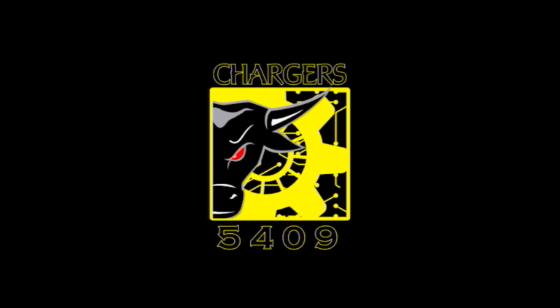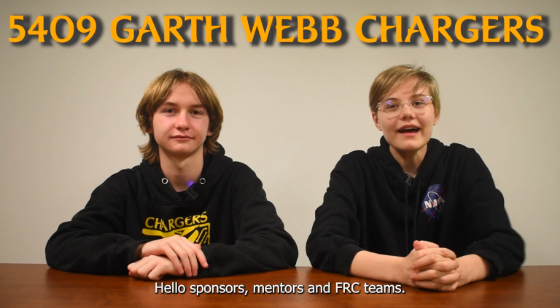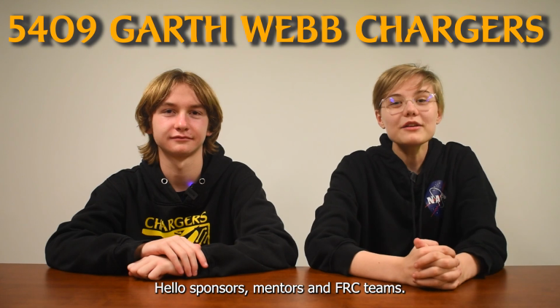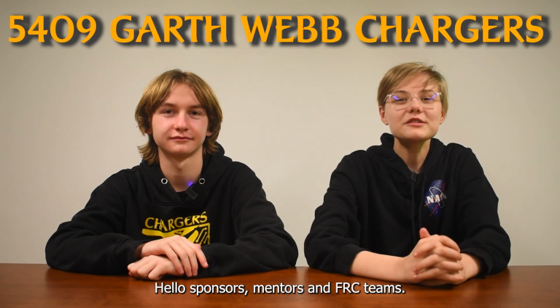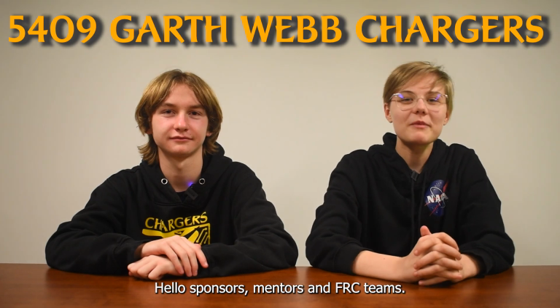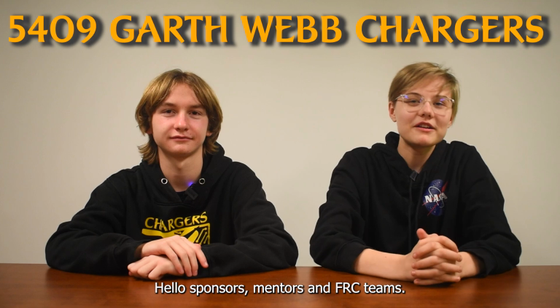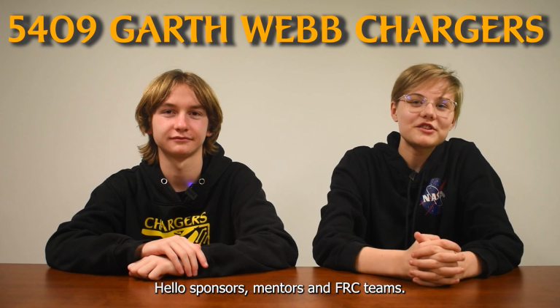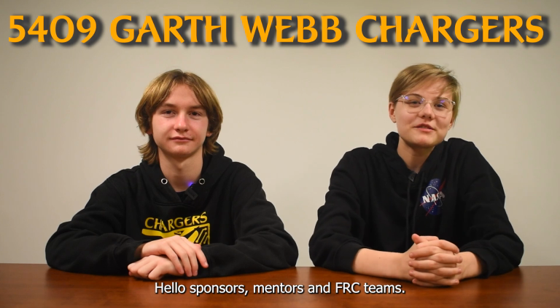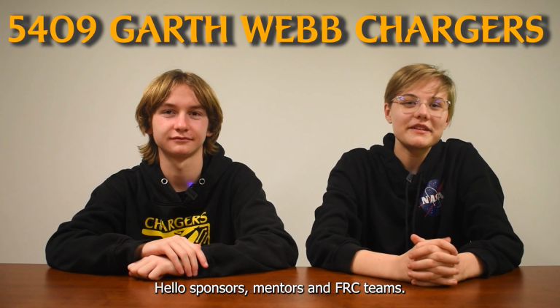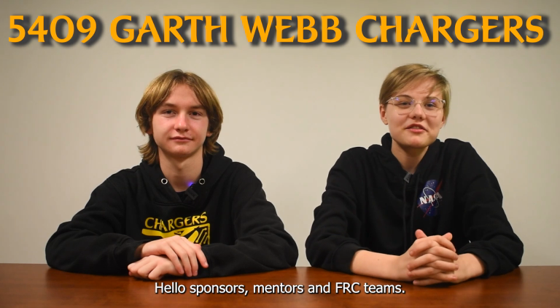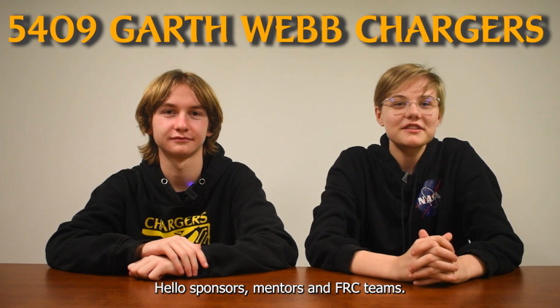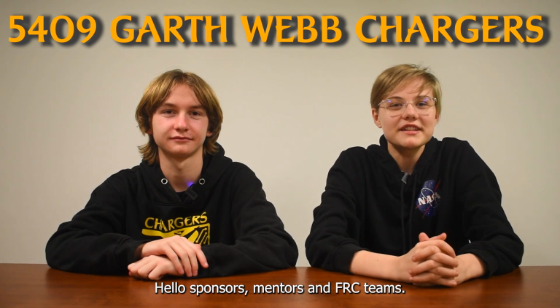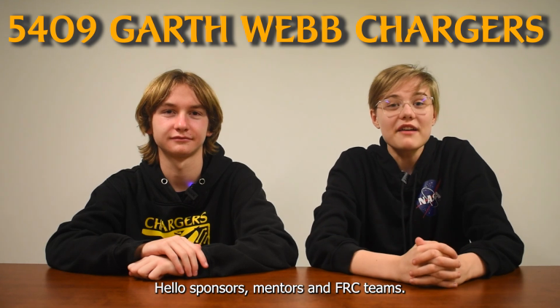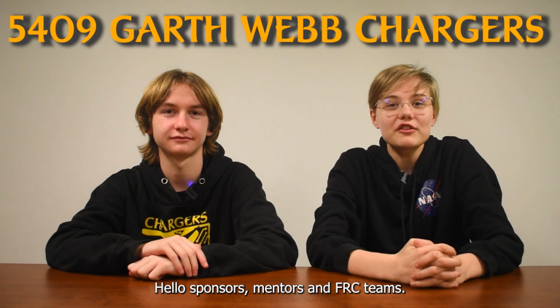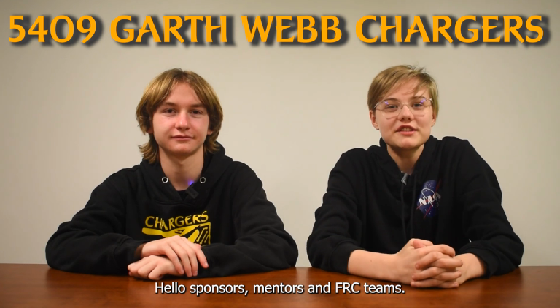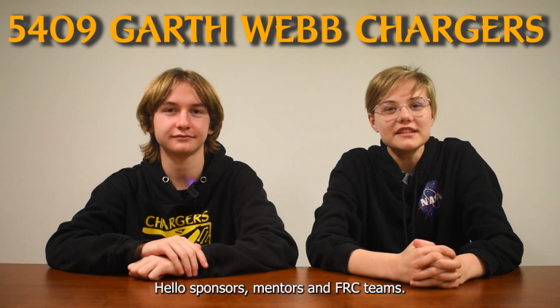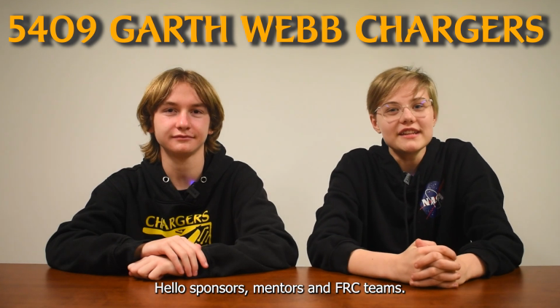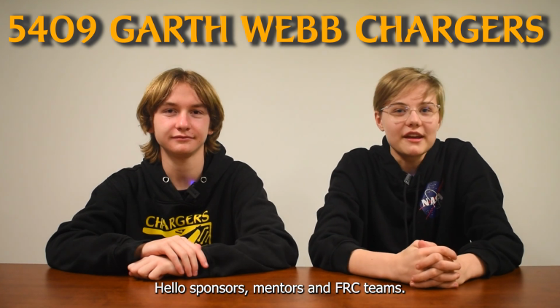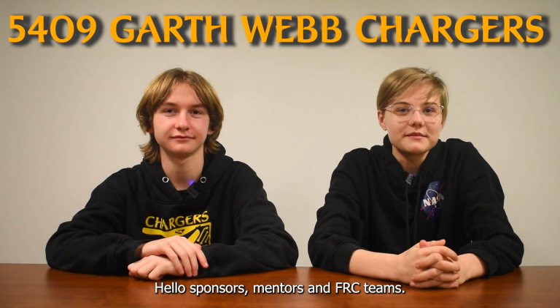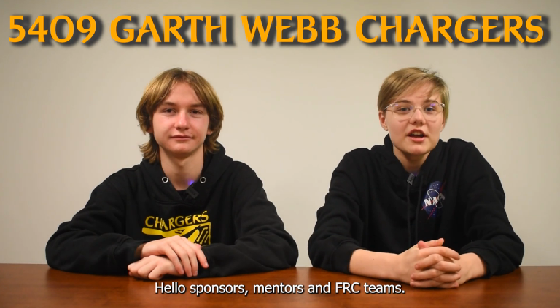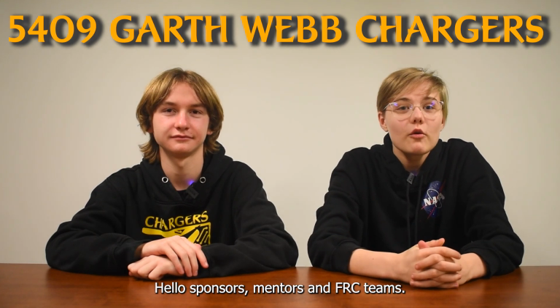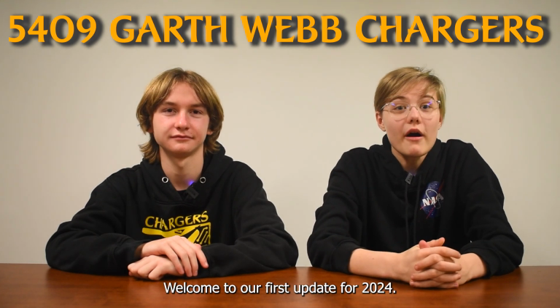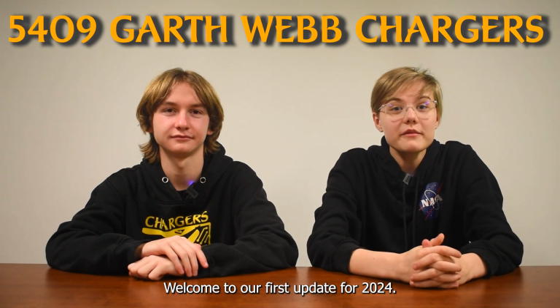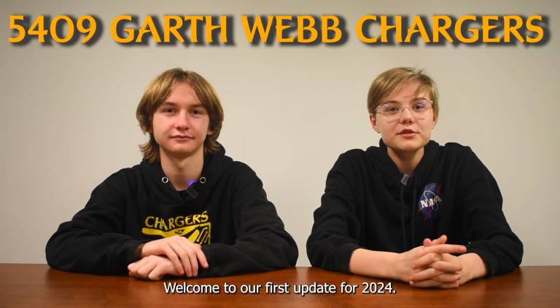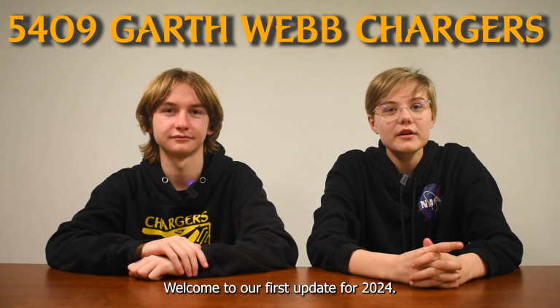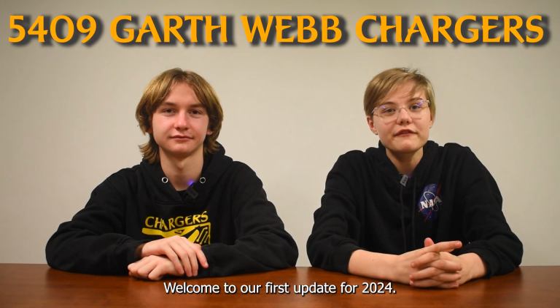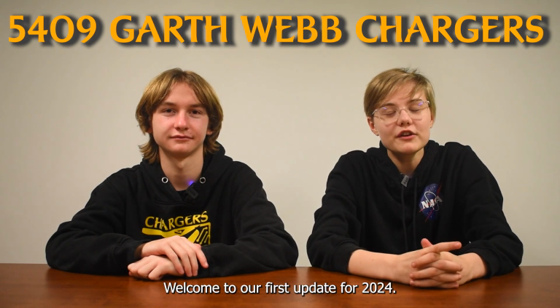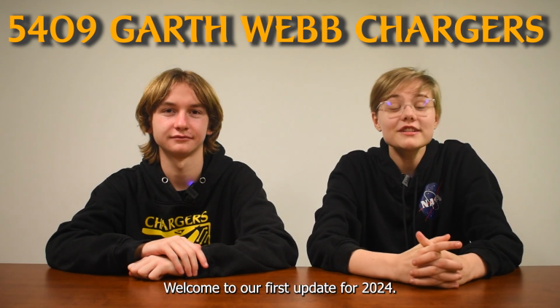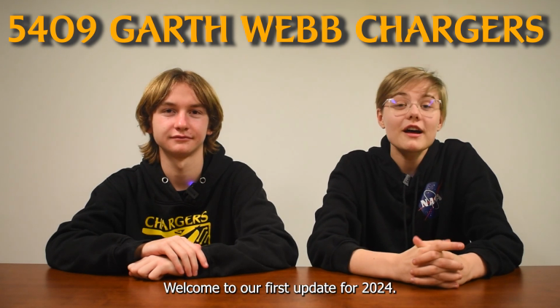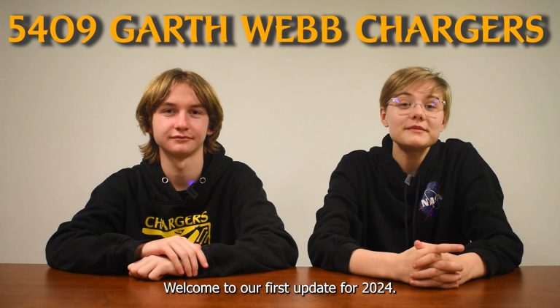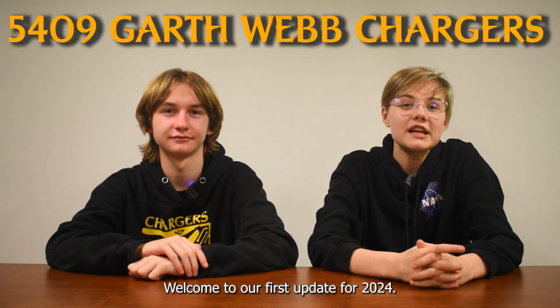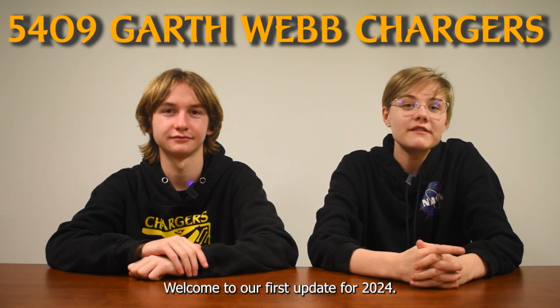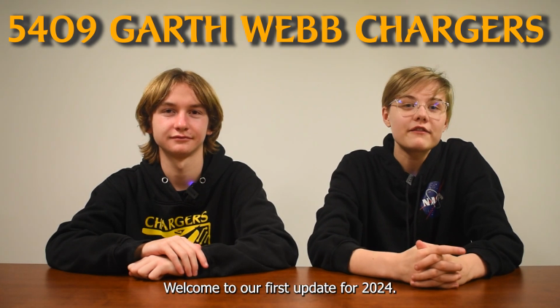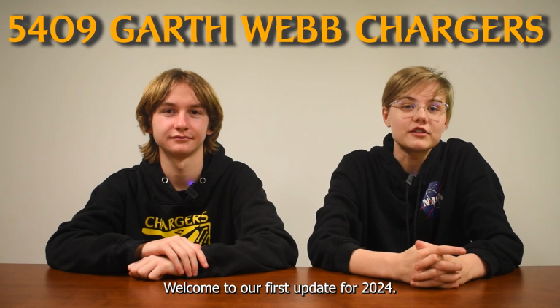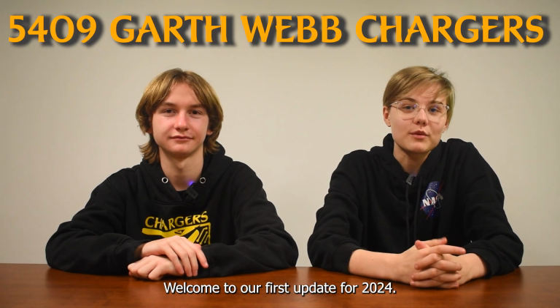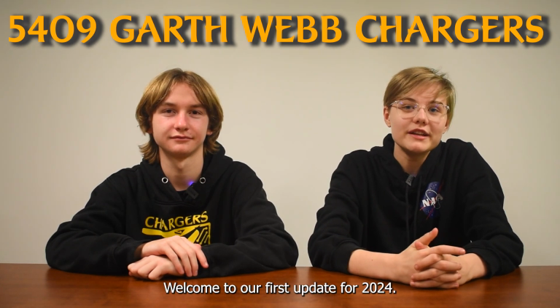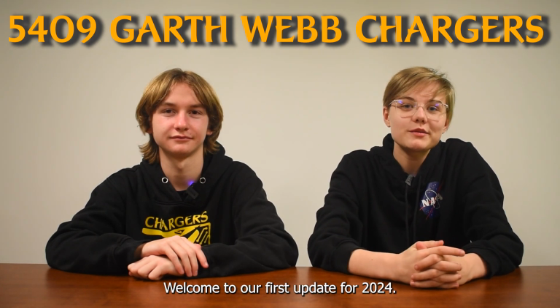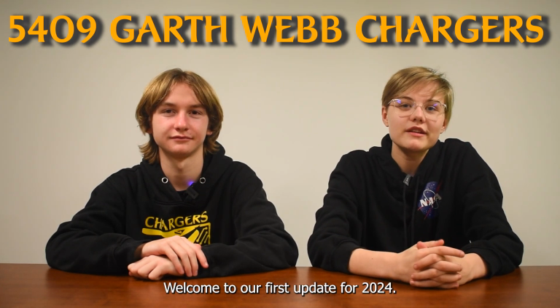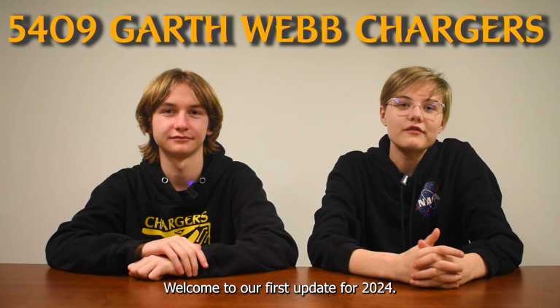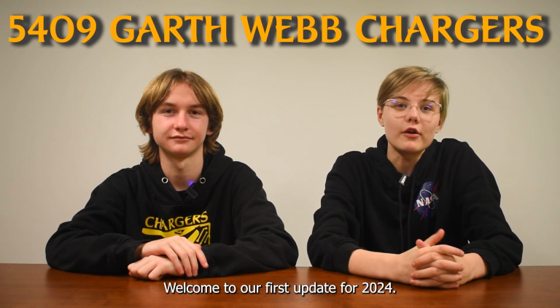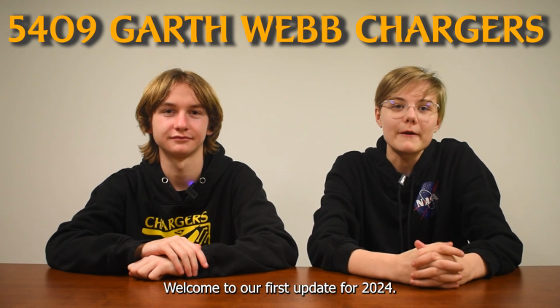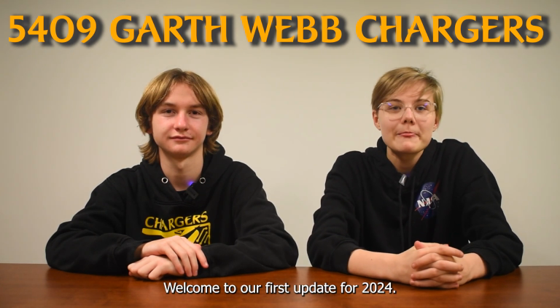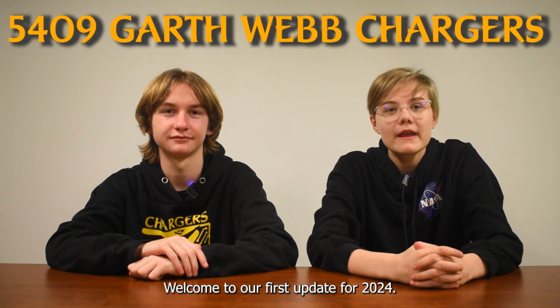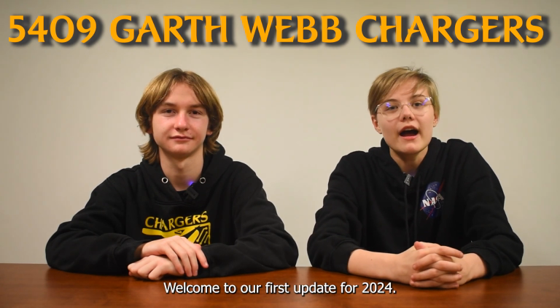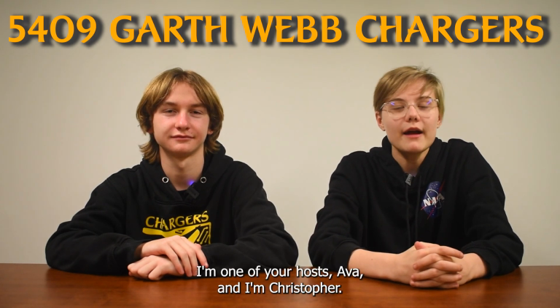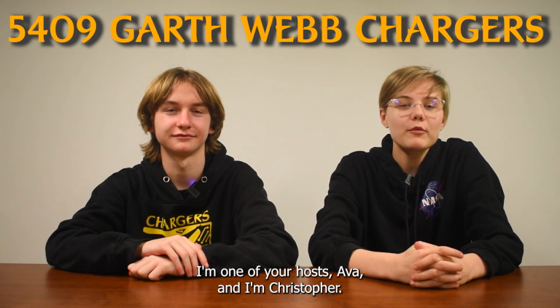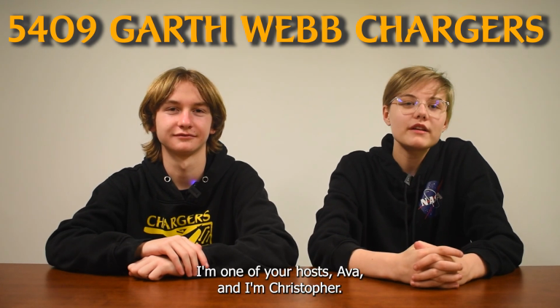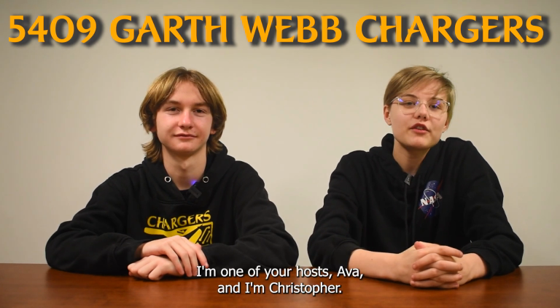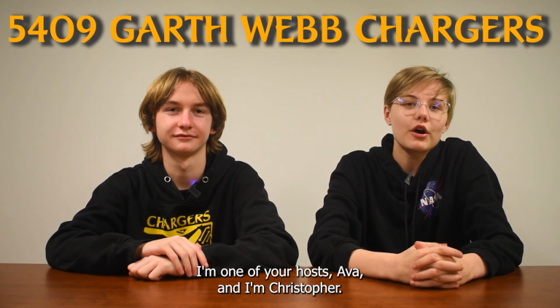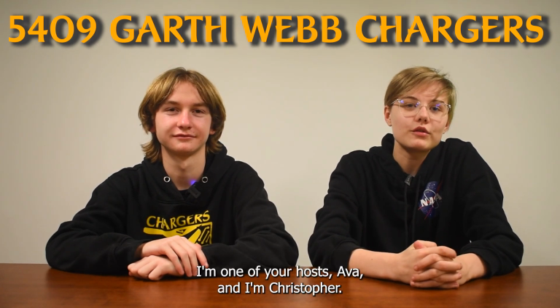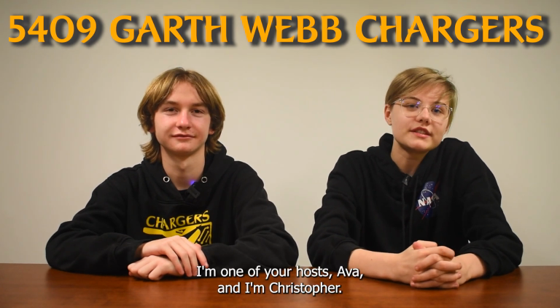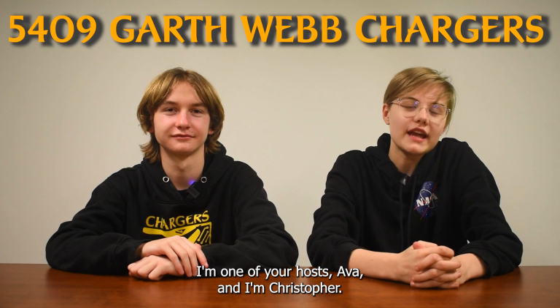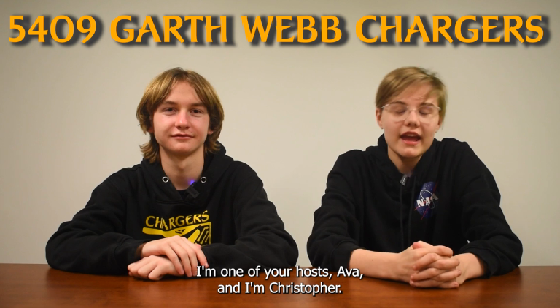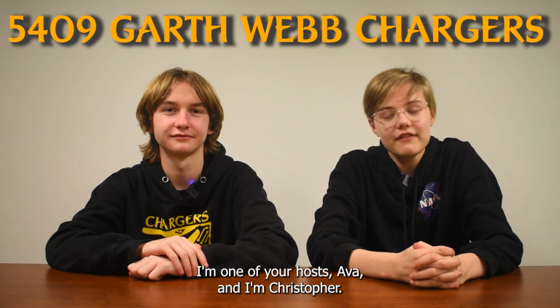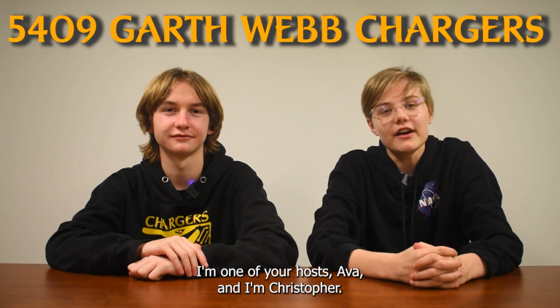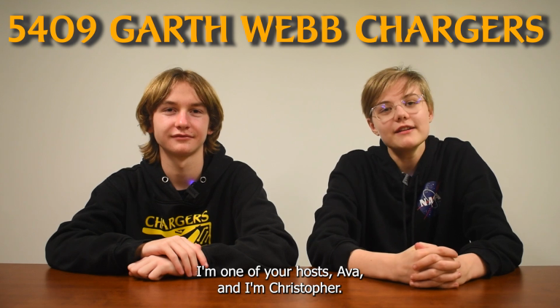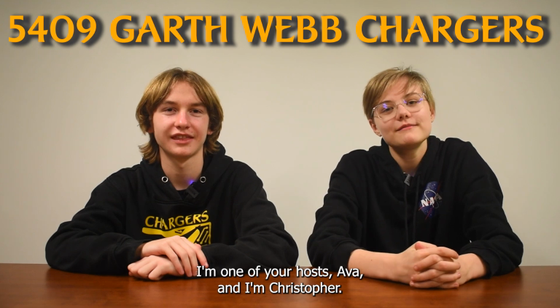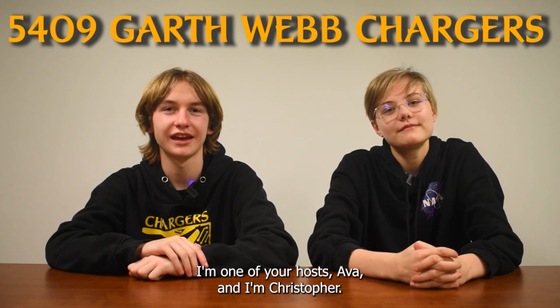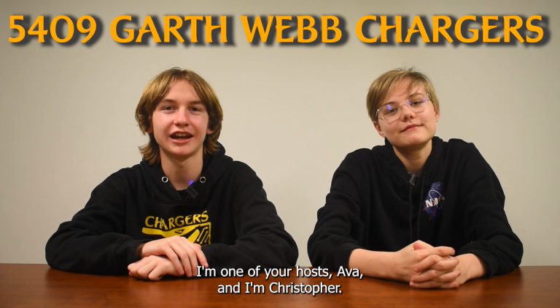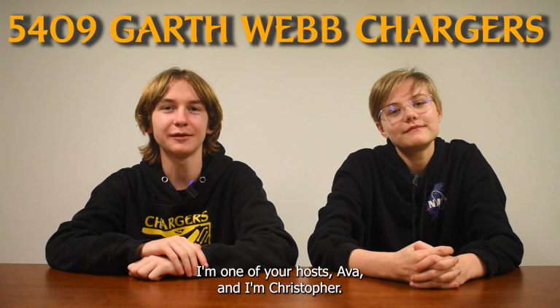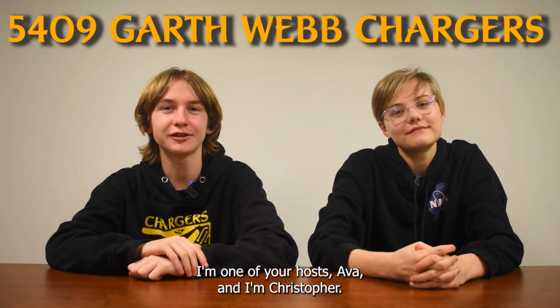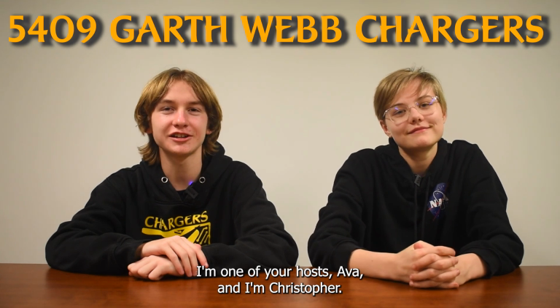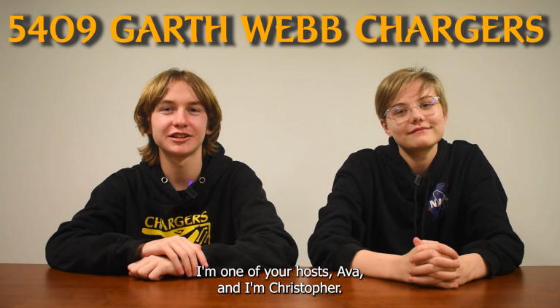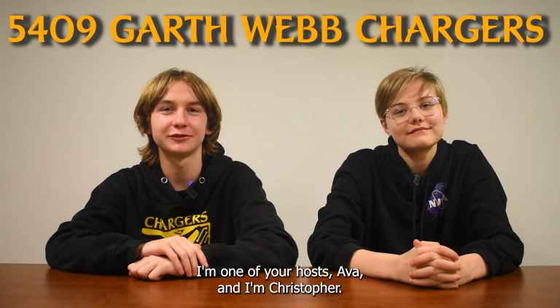Hello sponsors, mentors, and FRC teams. Welcome to our first update for 2024. I'm one of your hosts, Ava. And I'm Christopher.